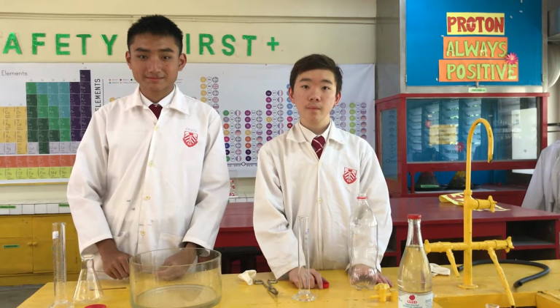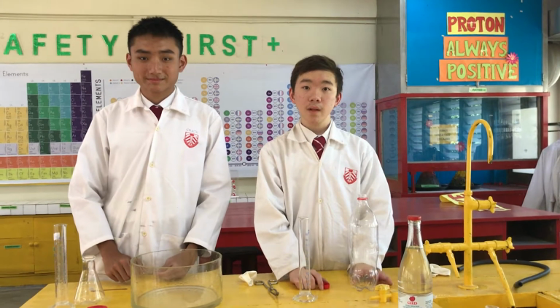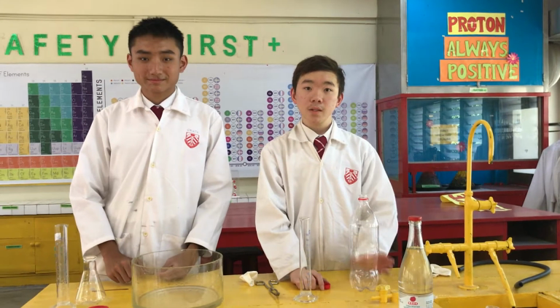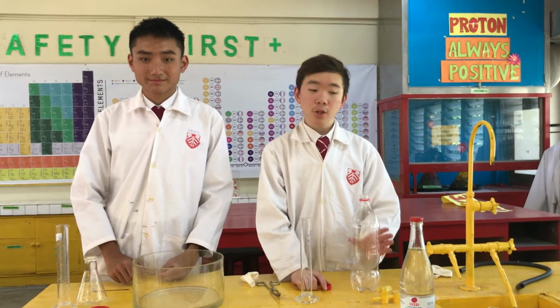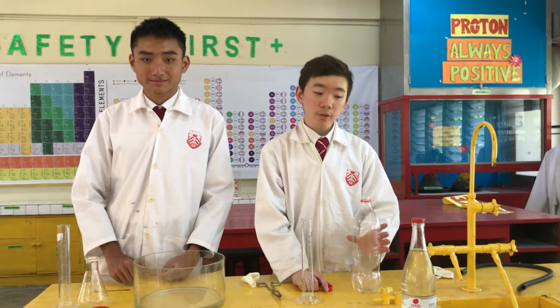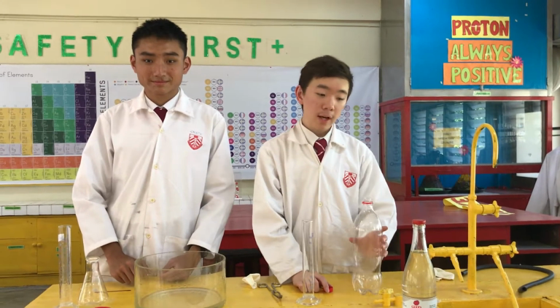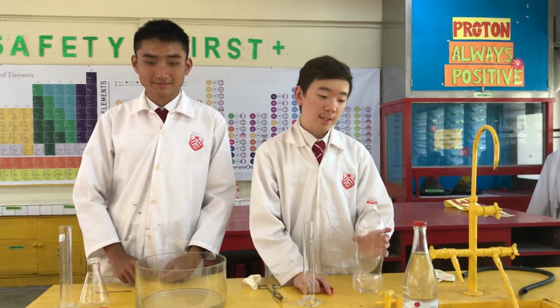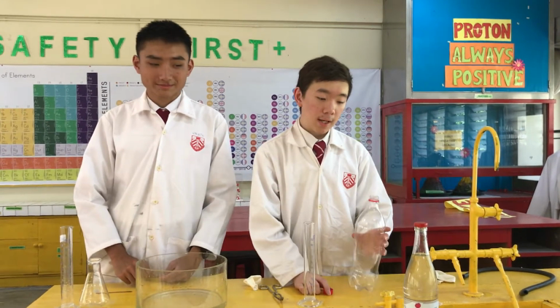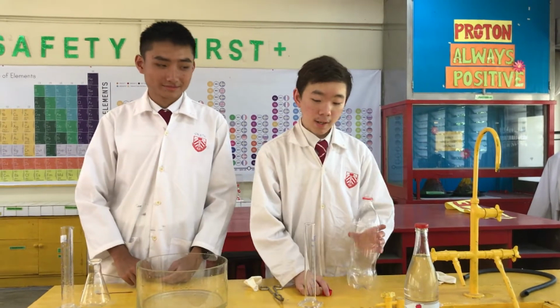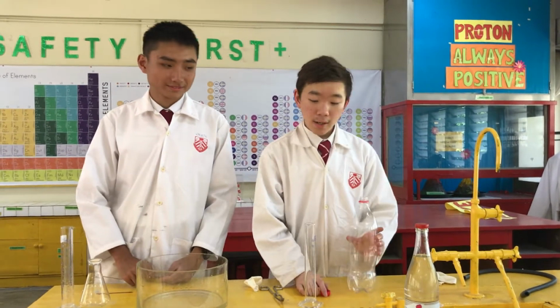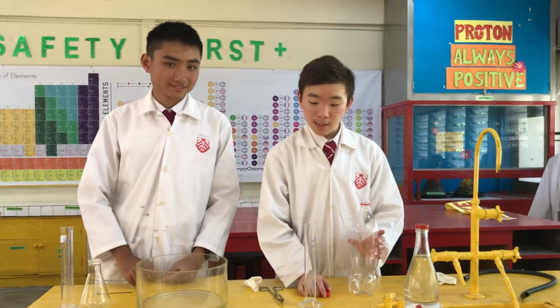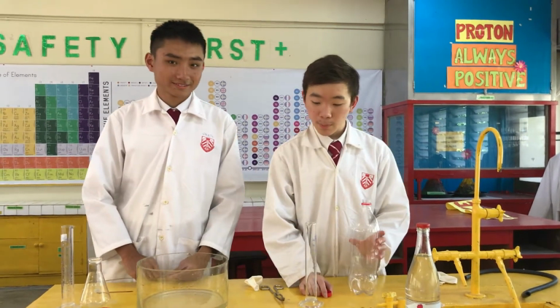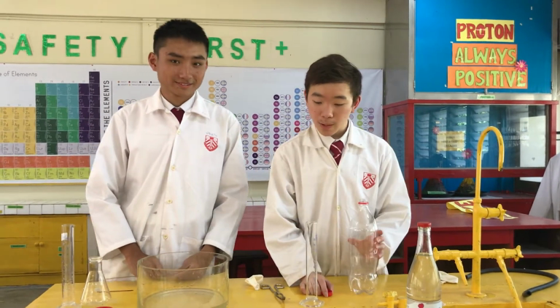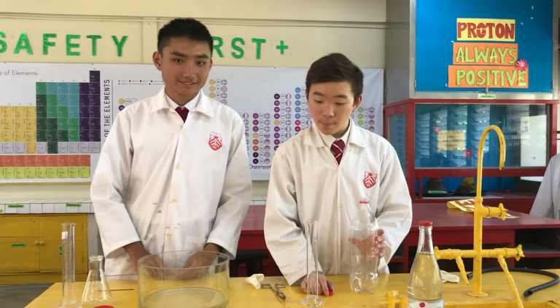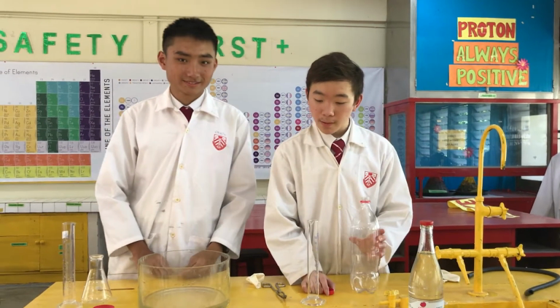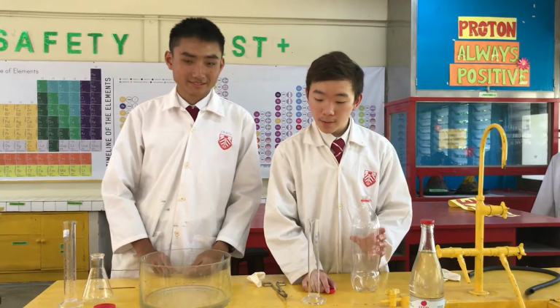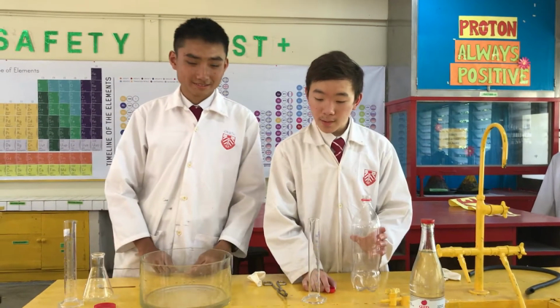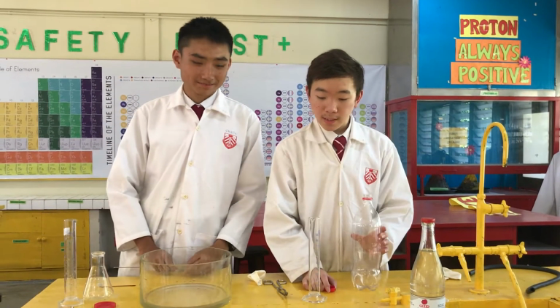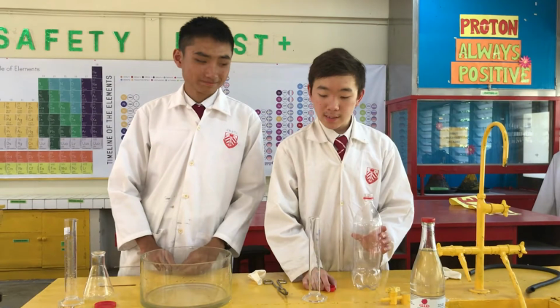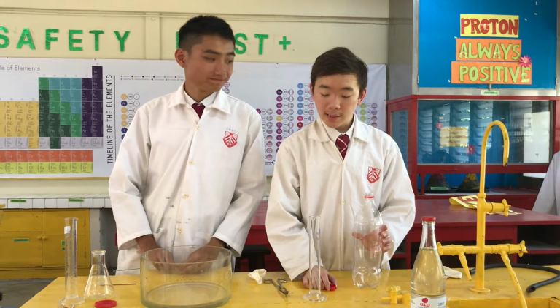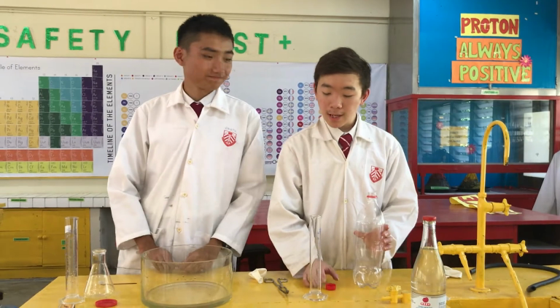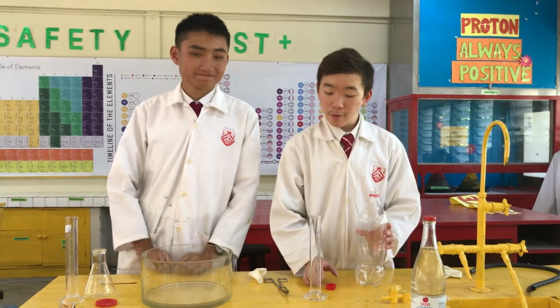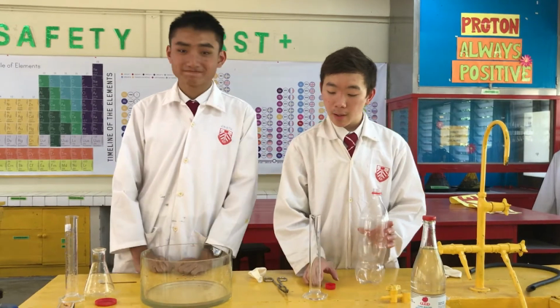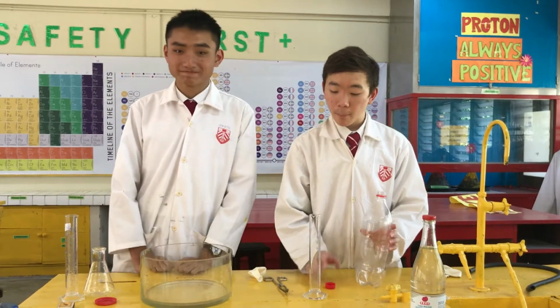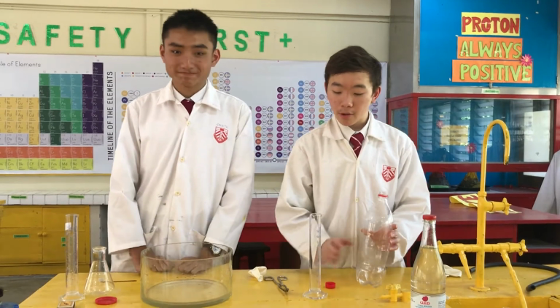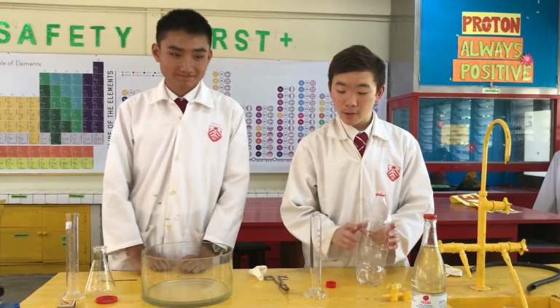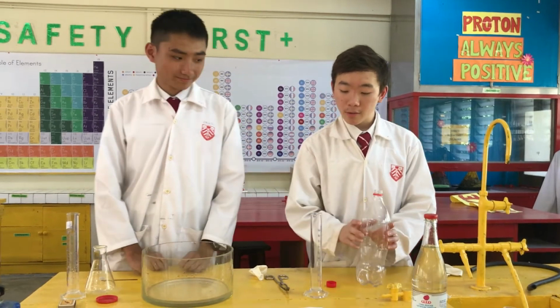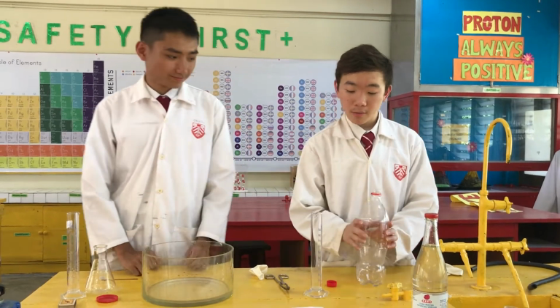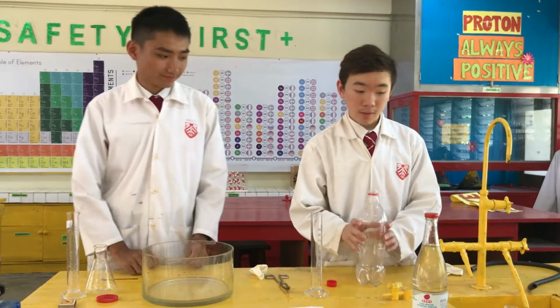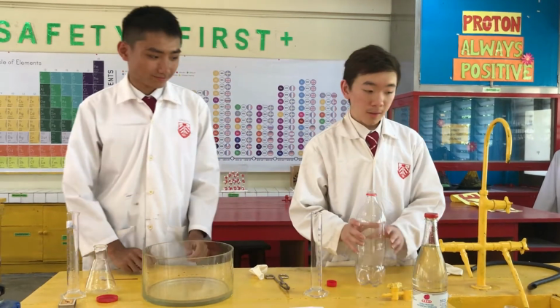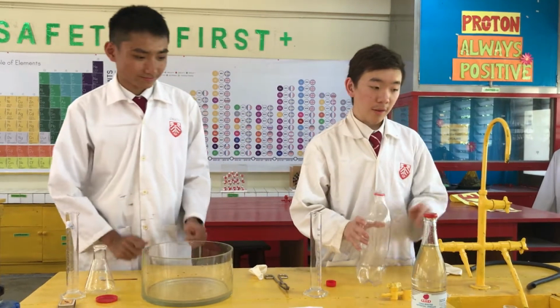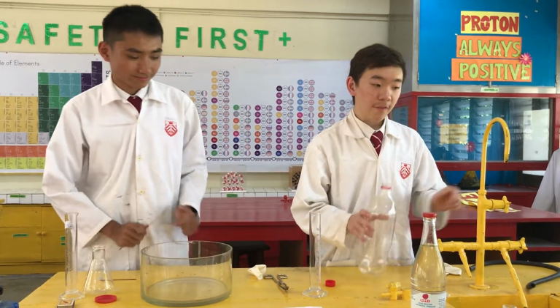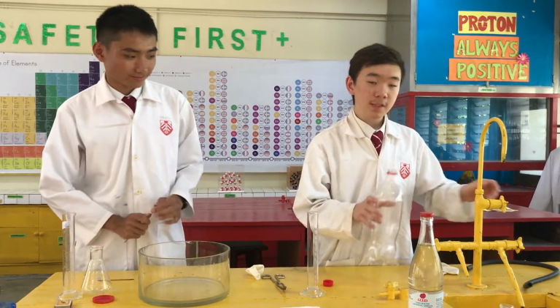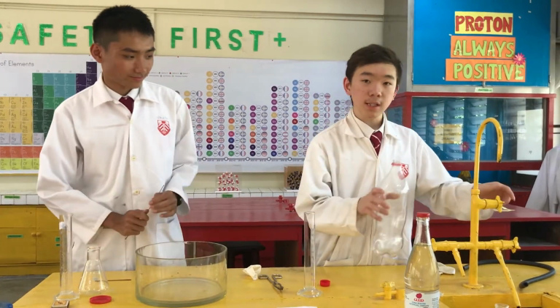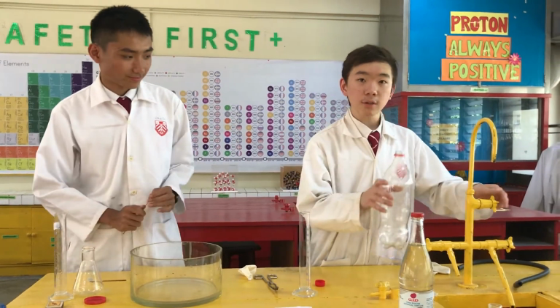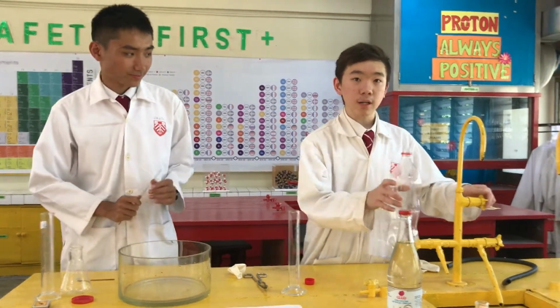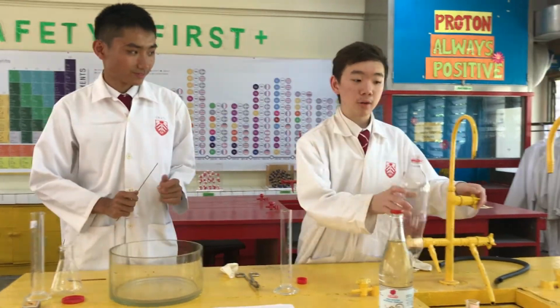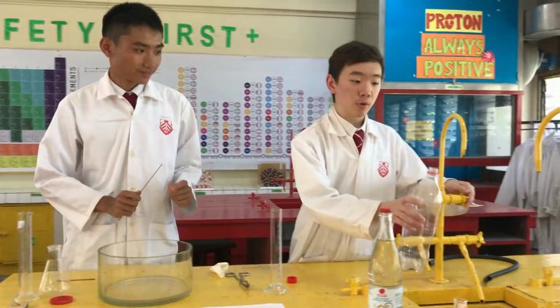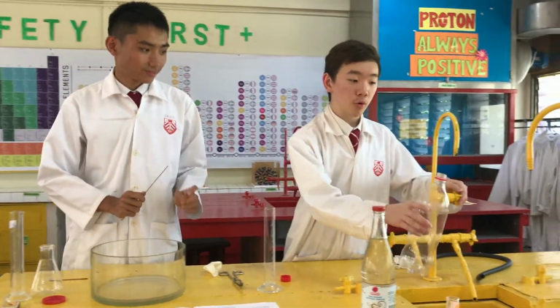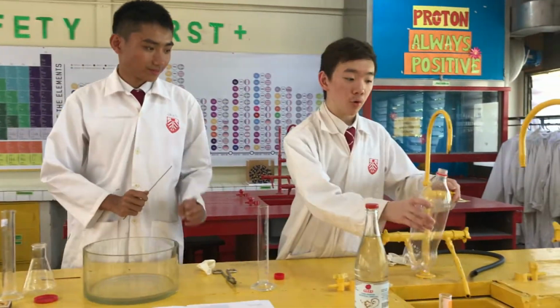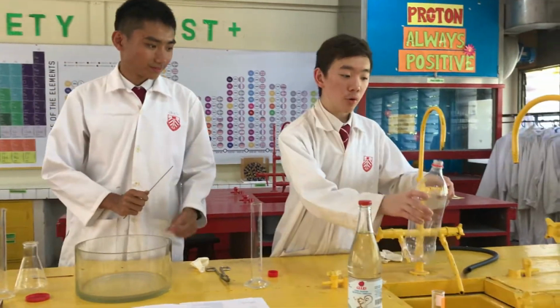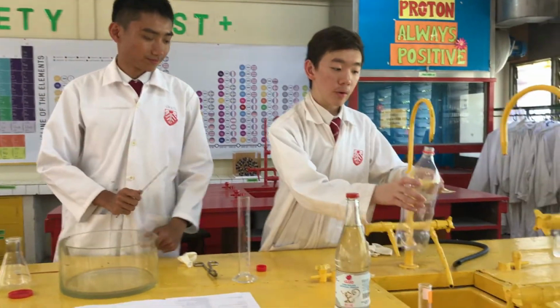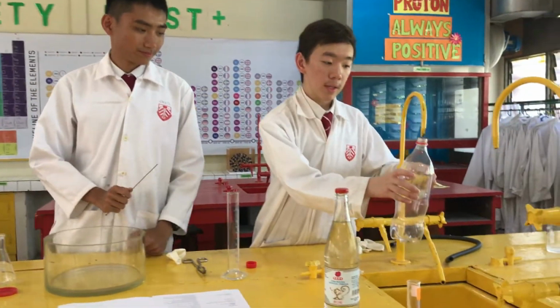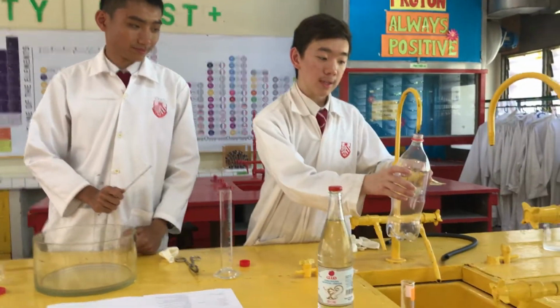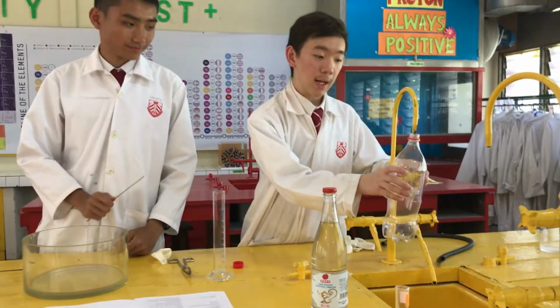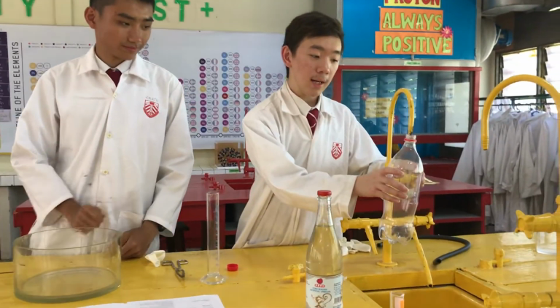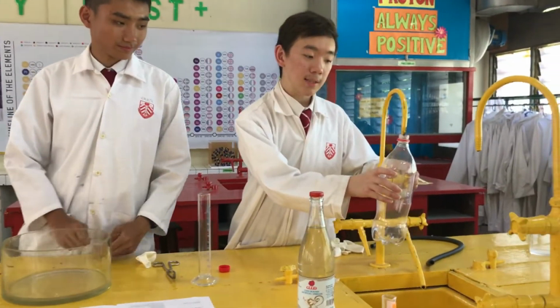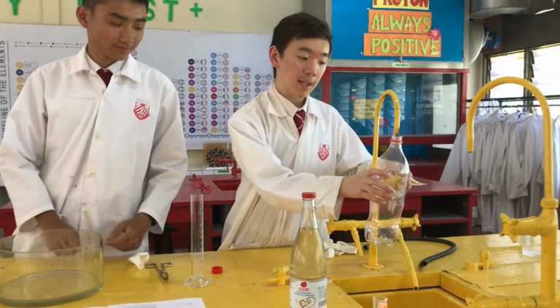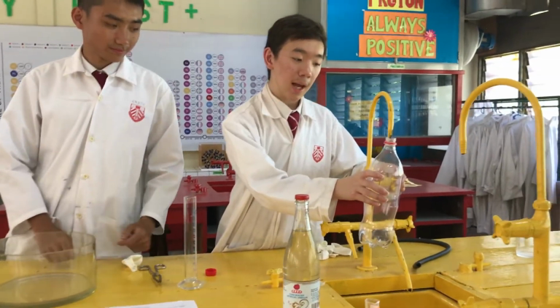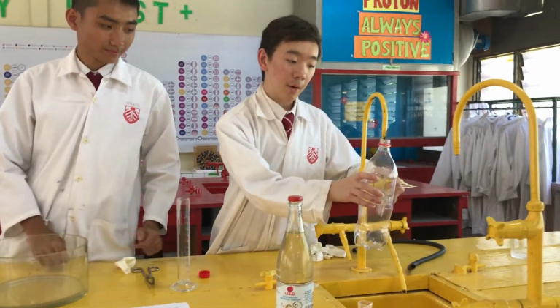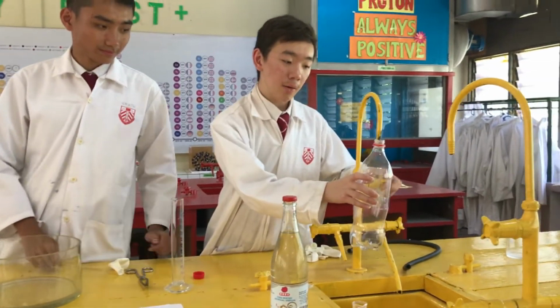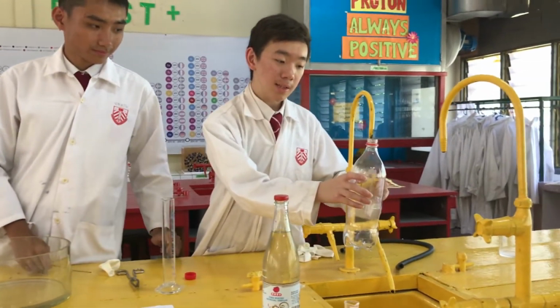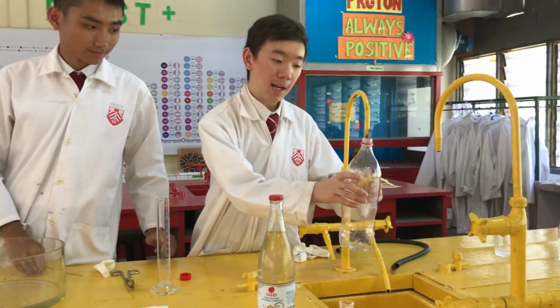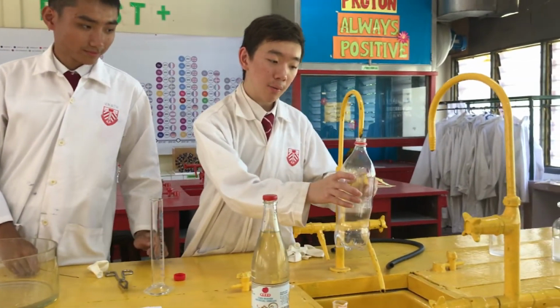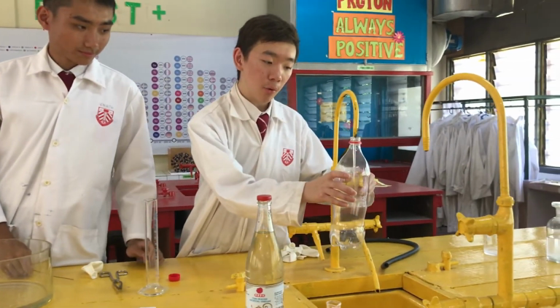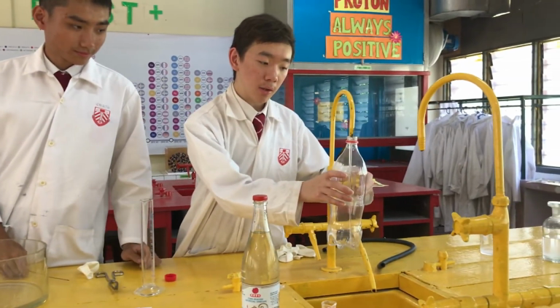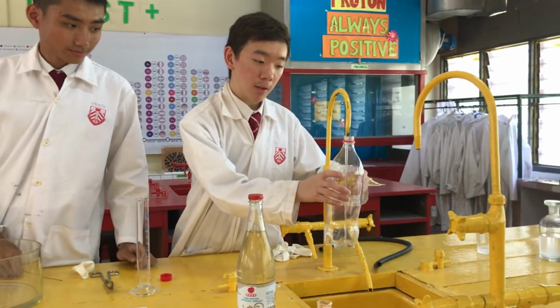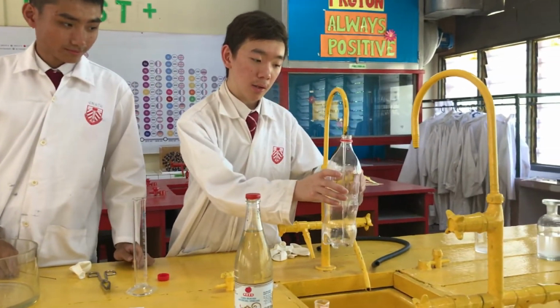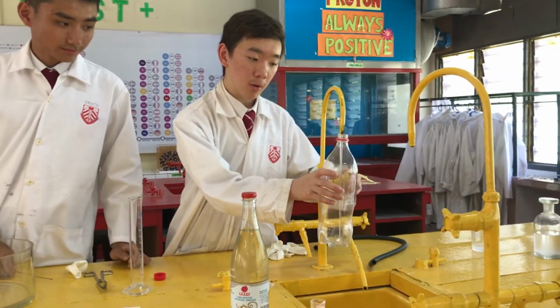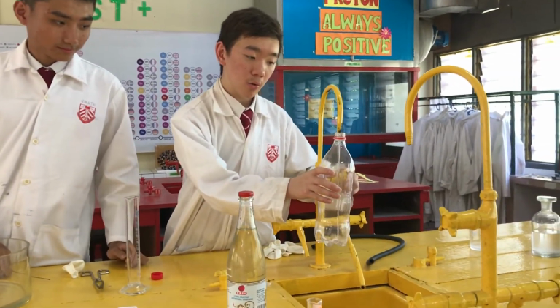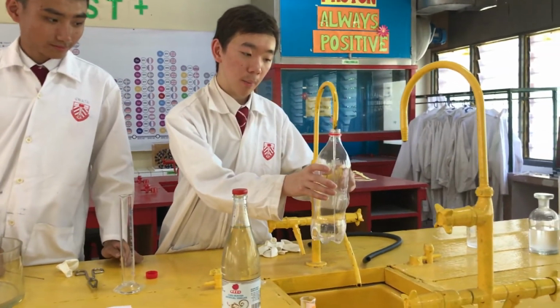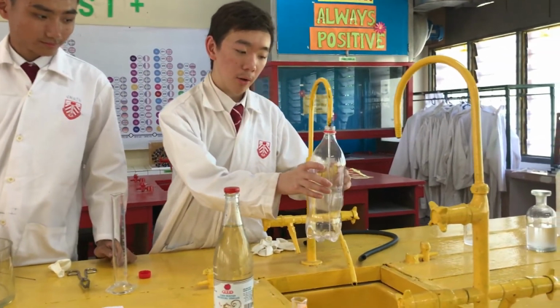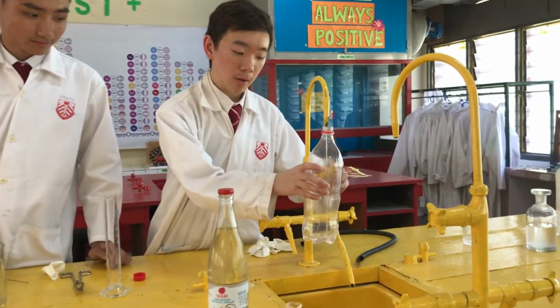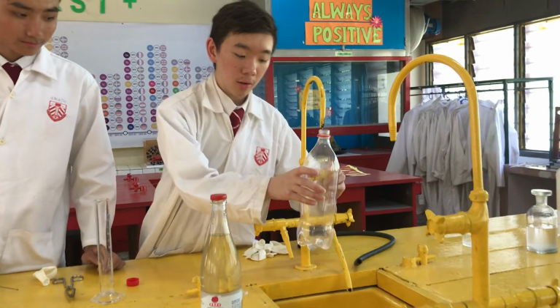The second experiment is cloud in a bottle. The first thing we need to do is add a little bit of water into the bottle.